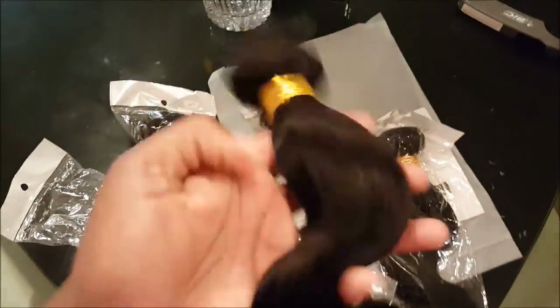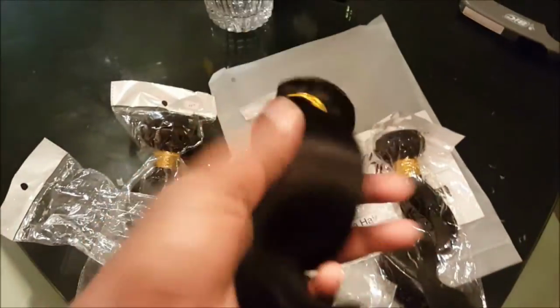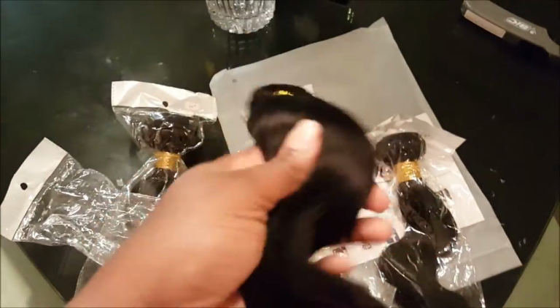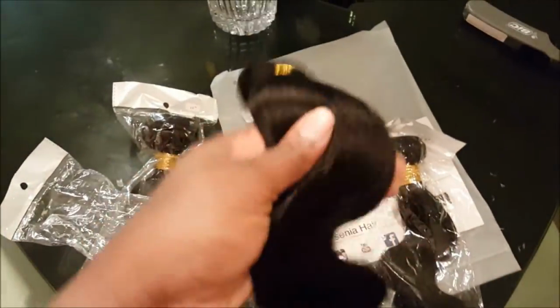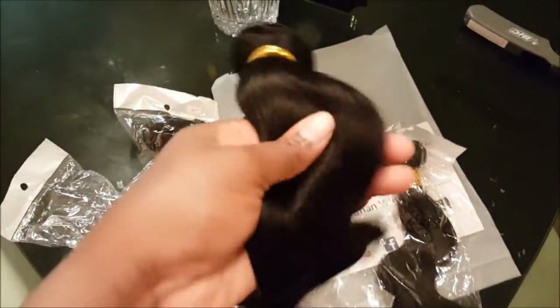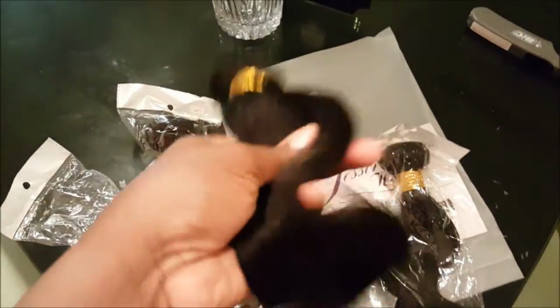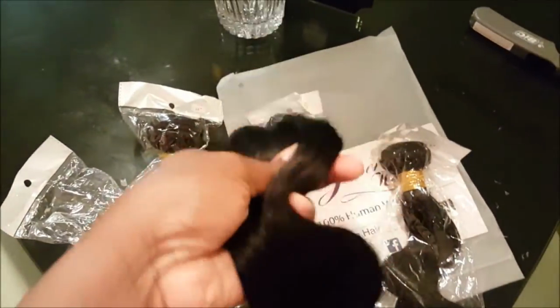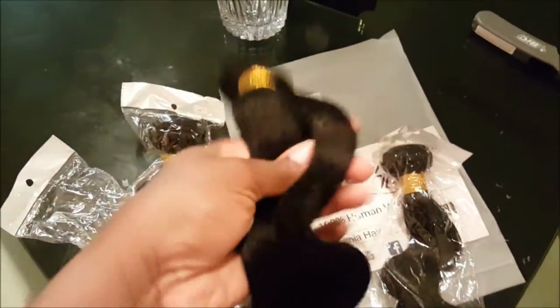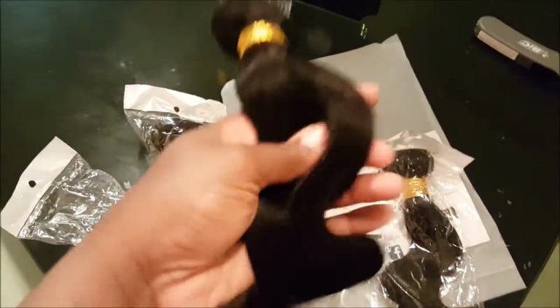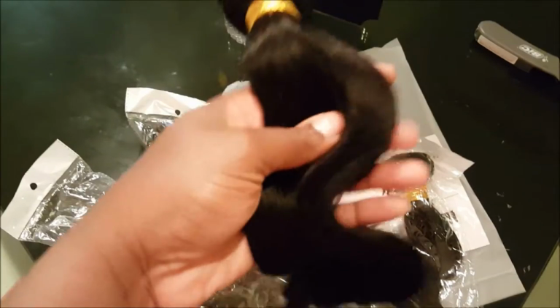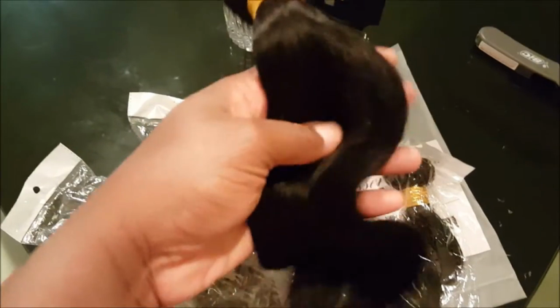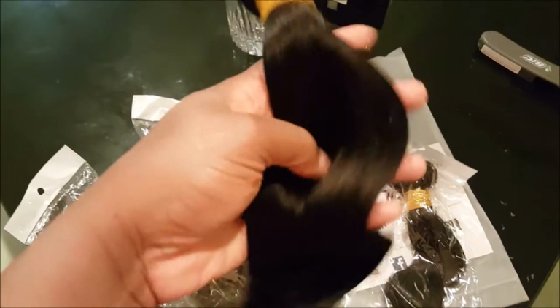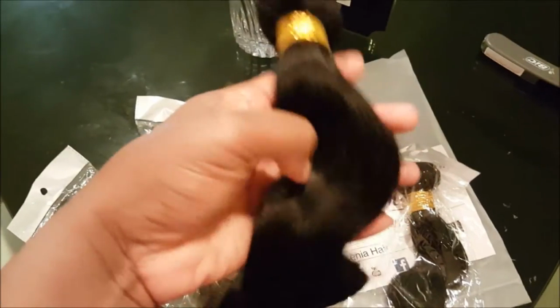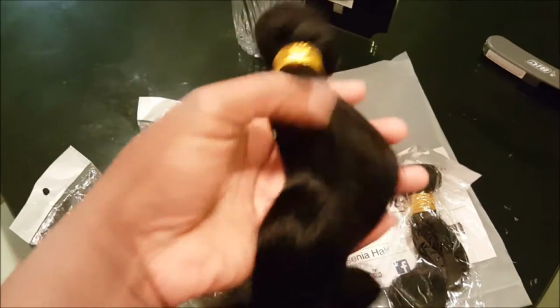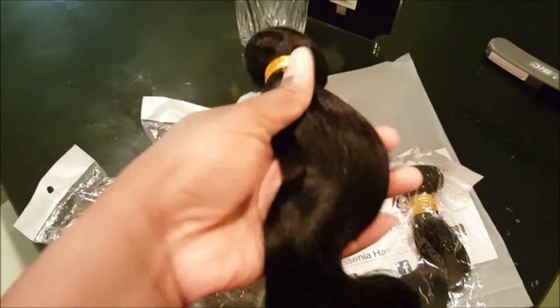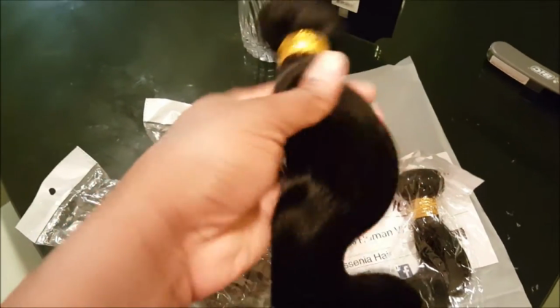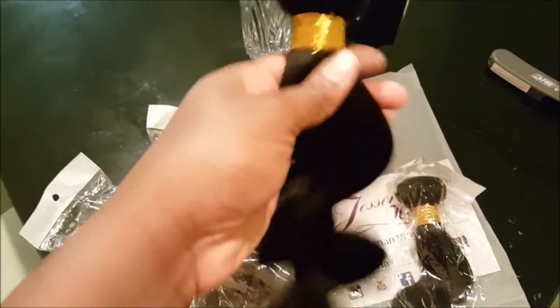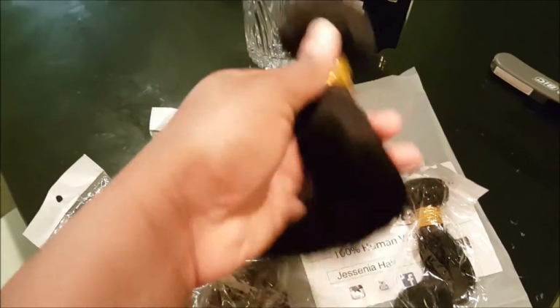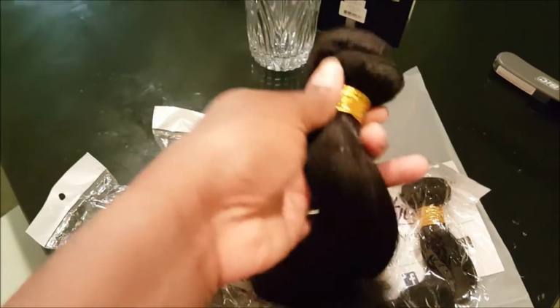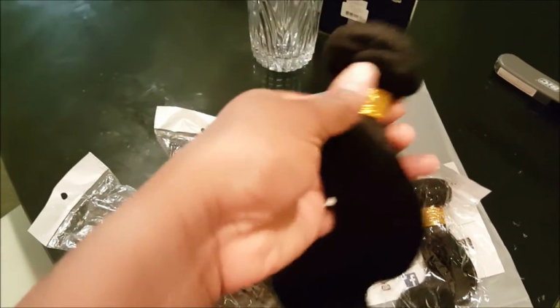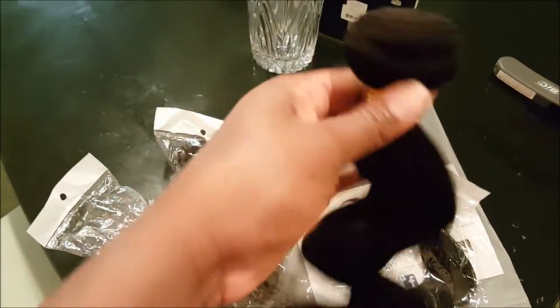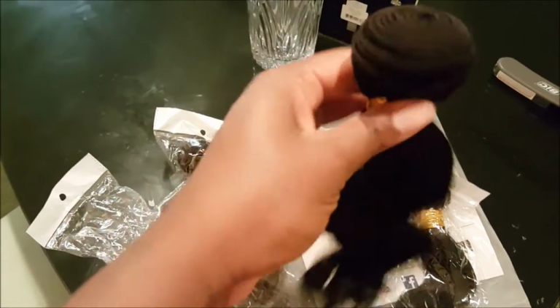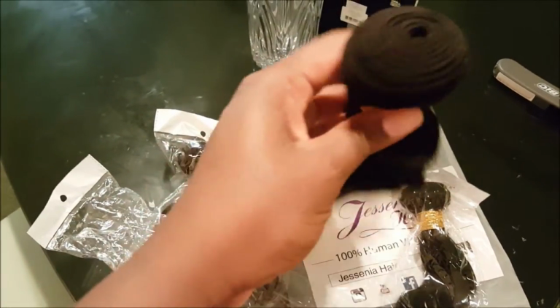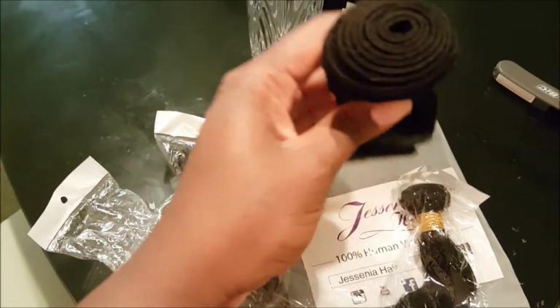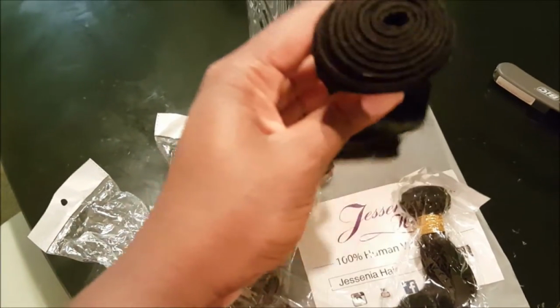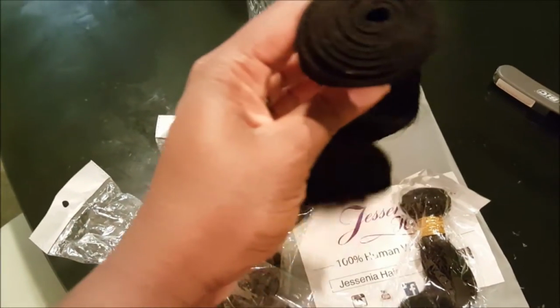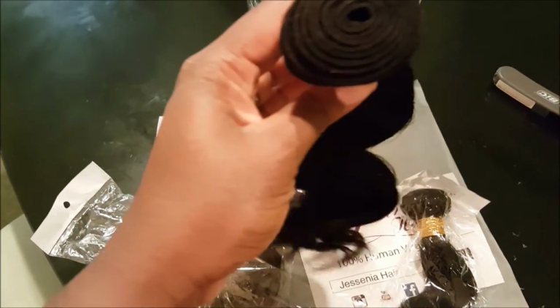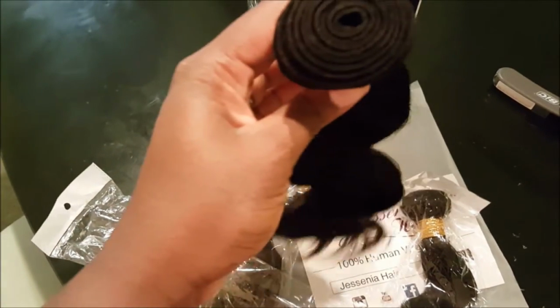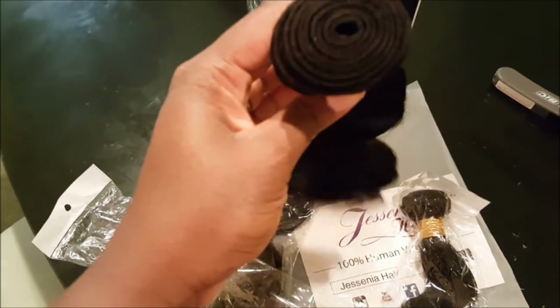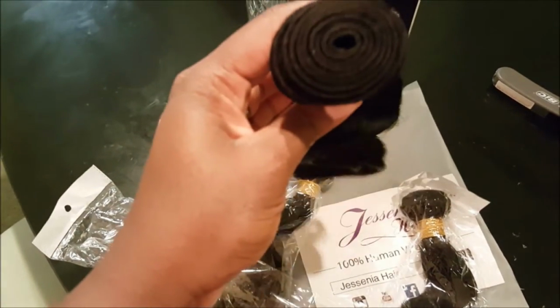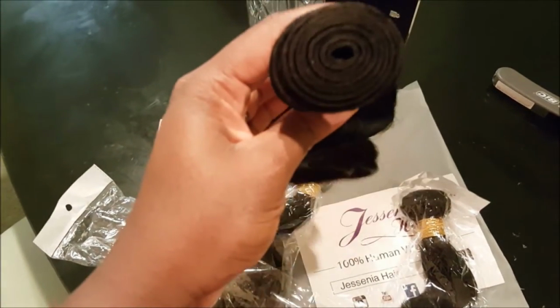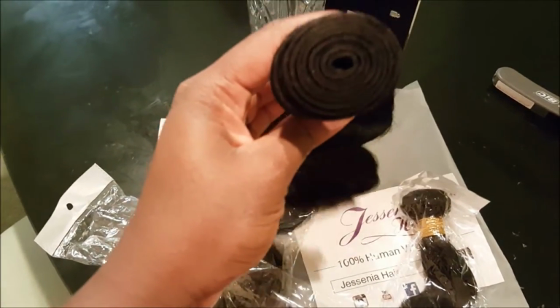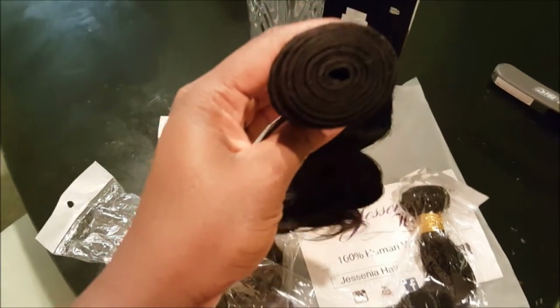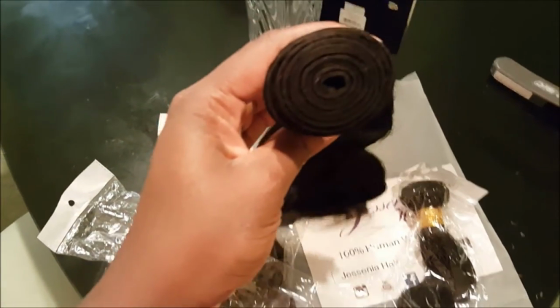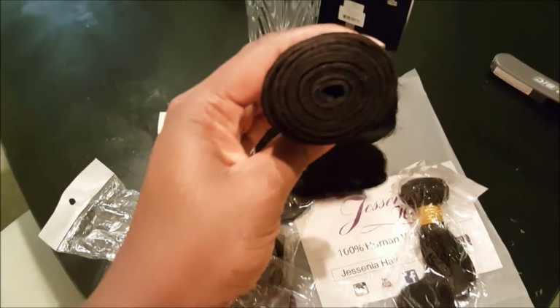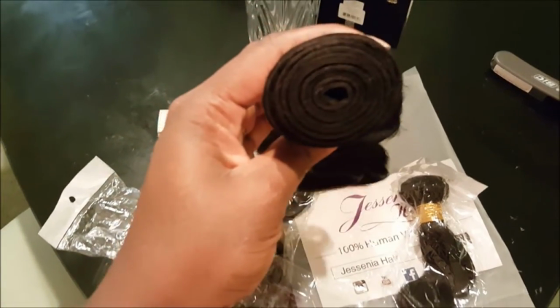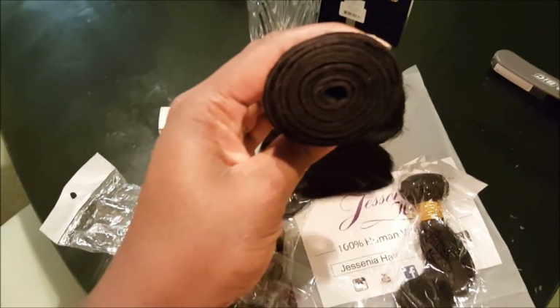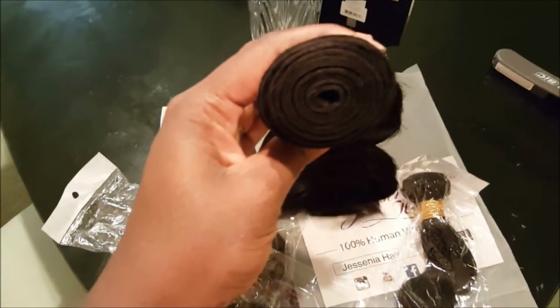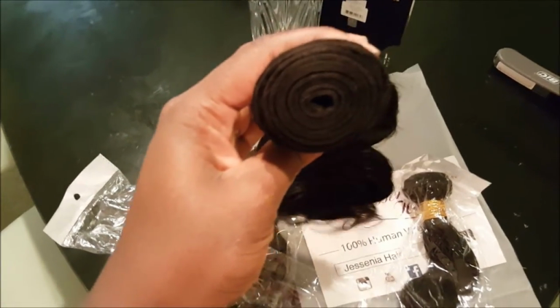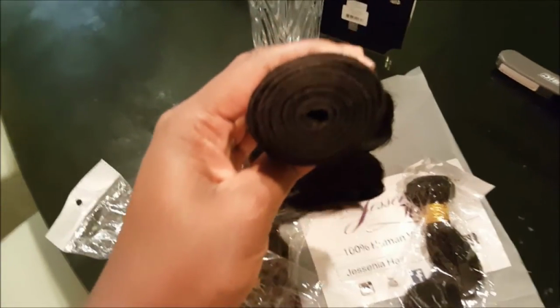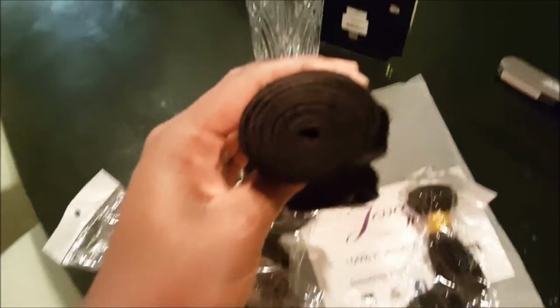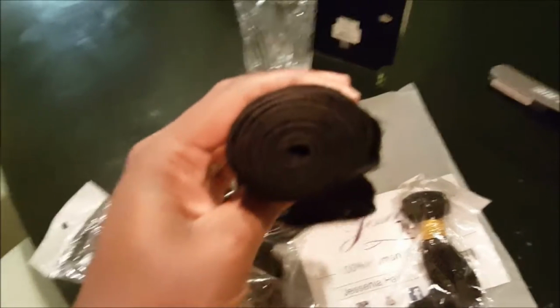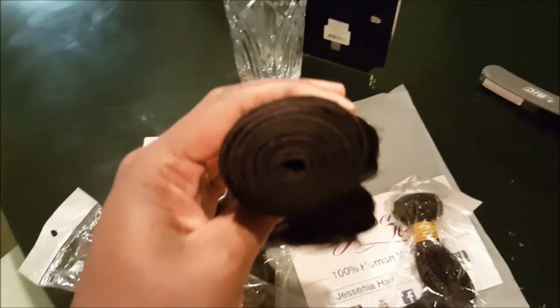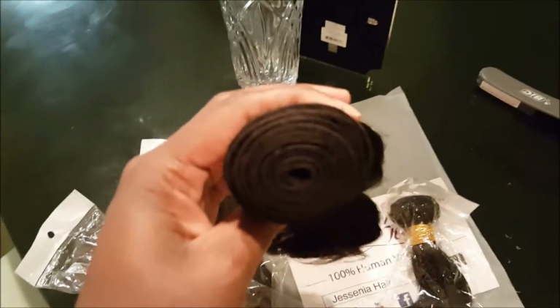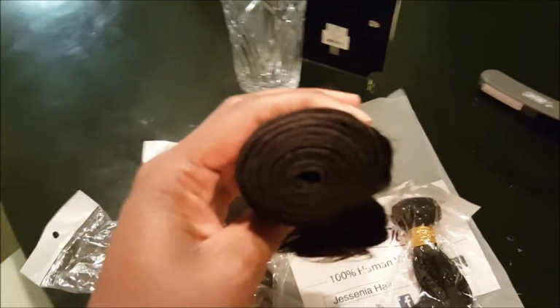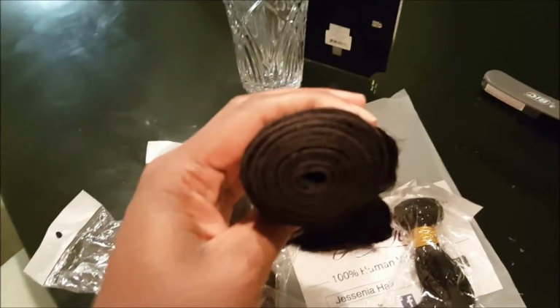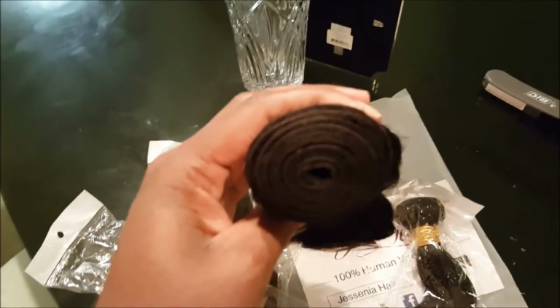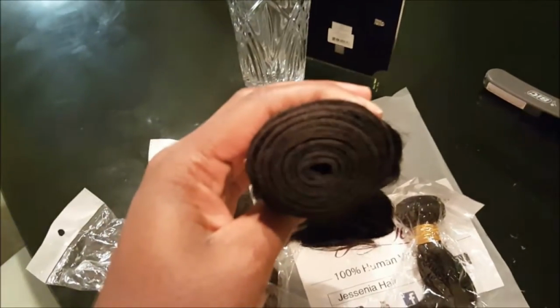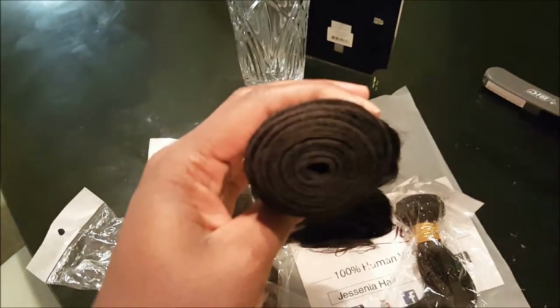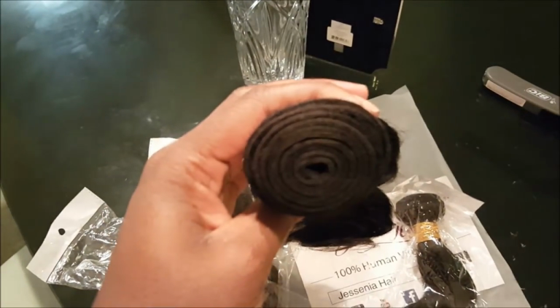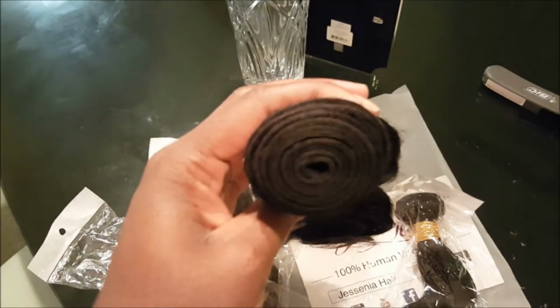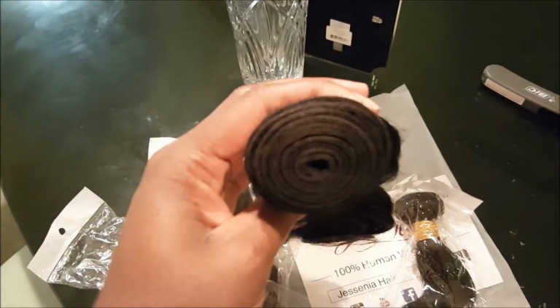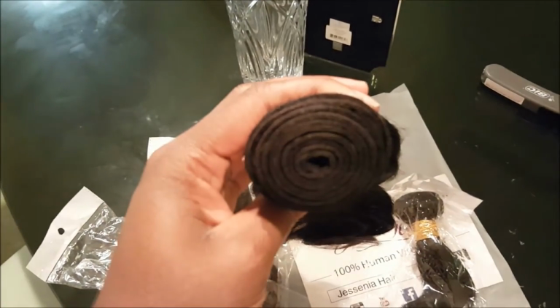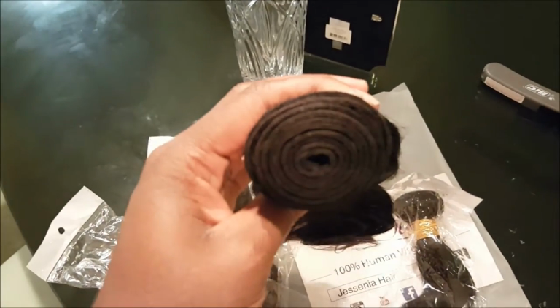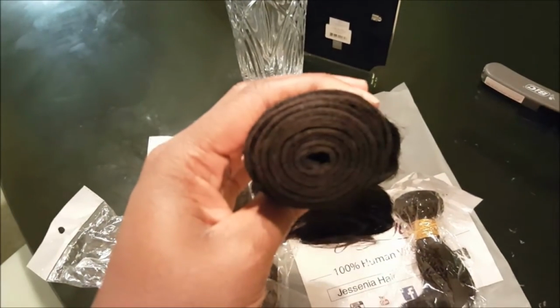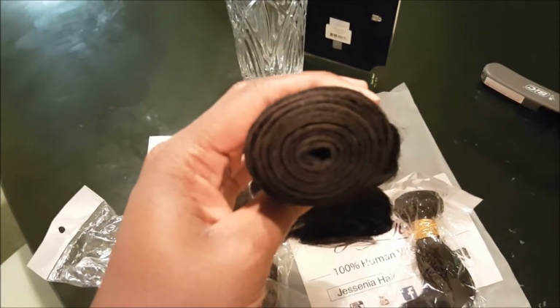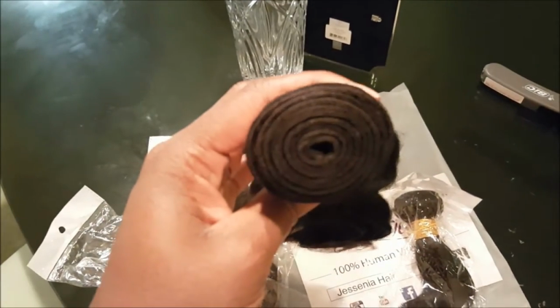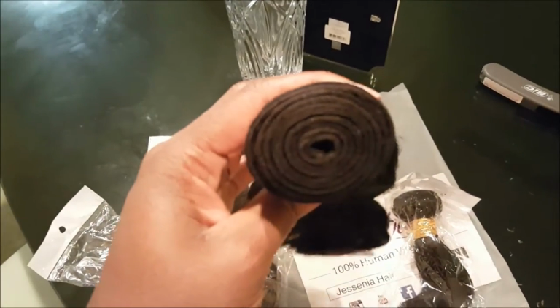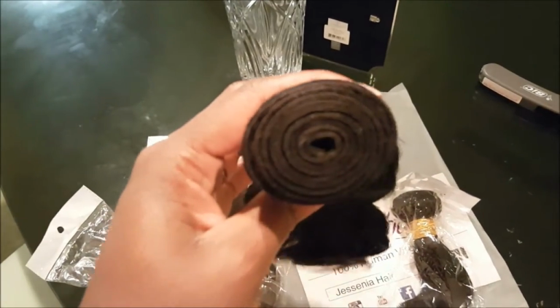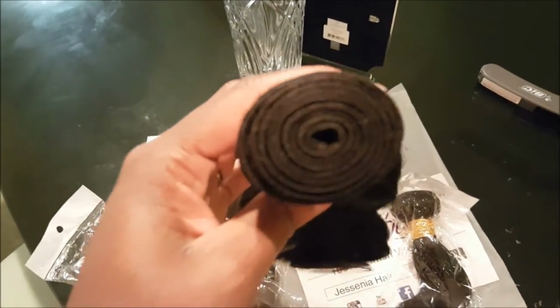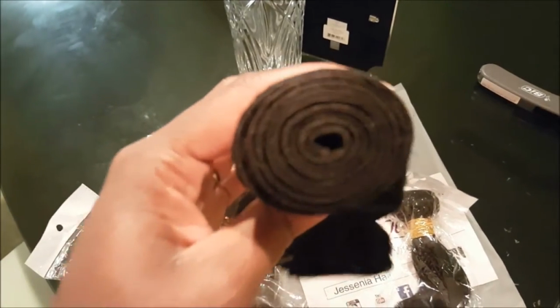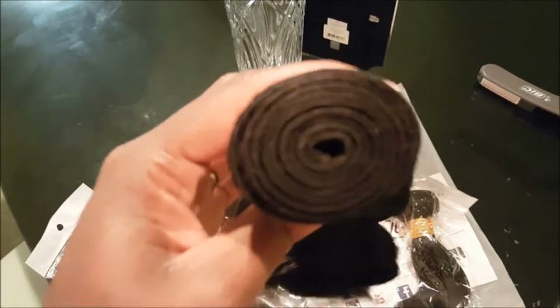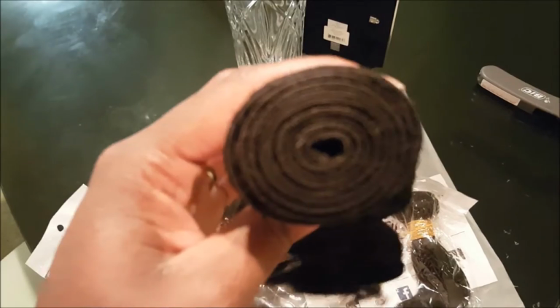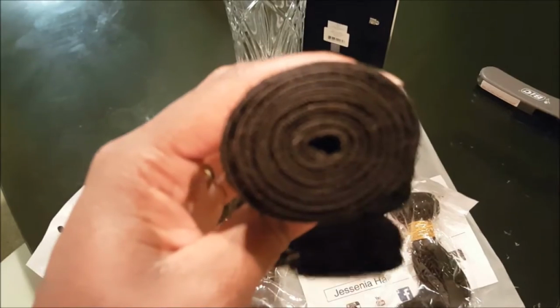I took it out of the pack and as you can see, the bundles are really full.